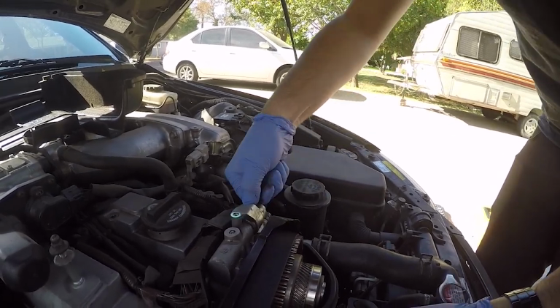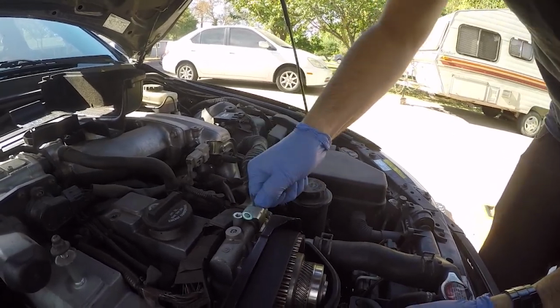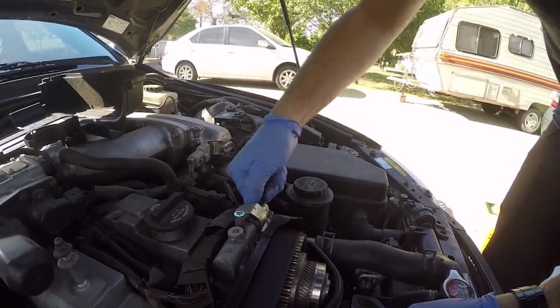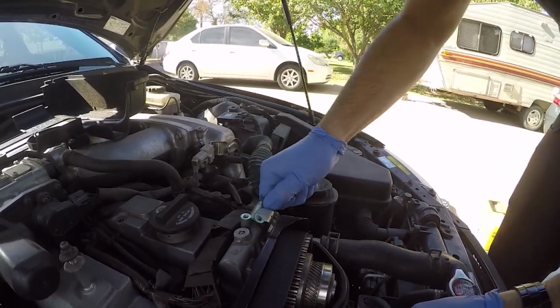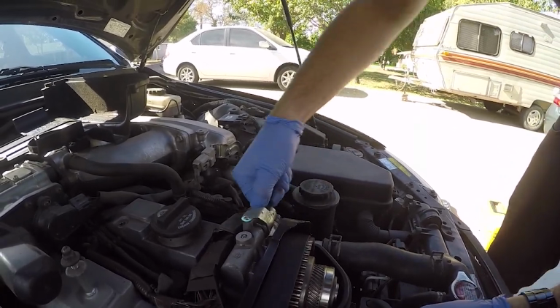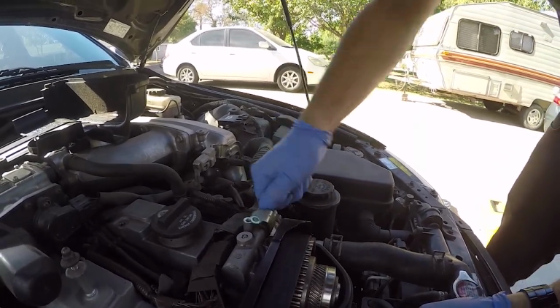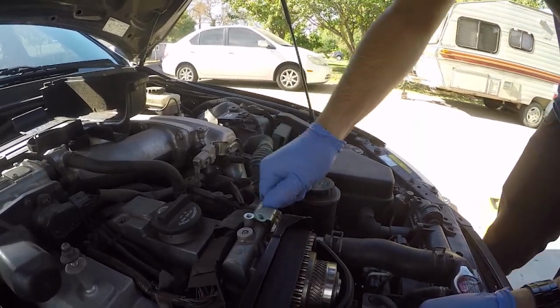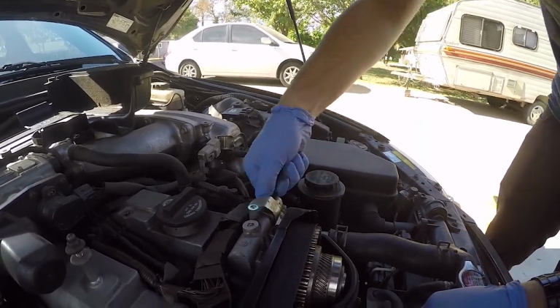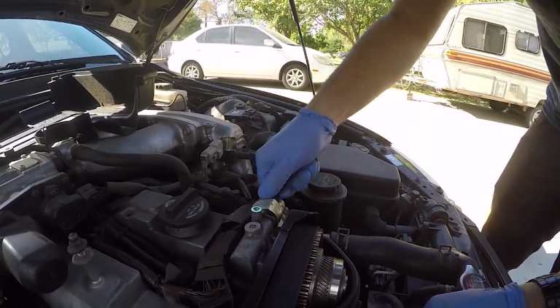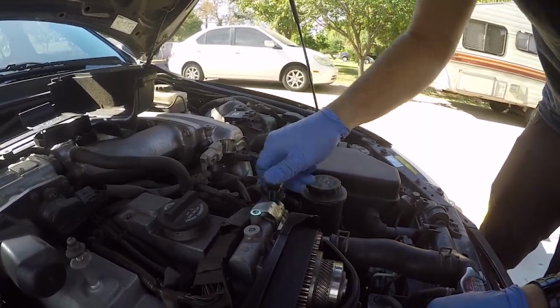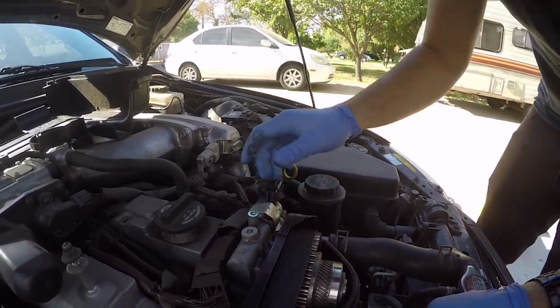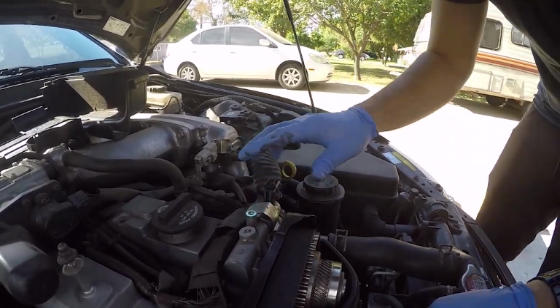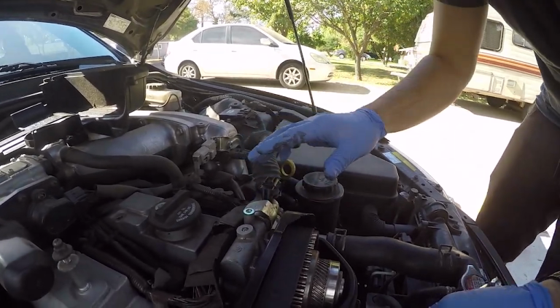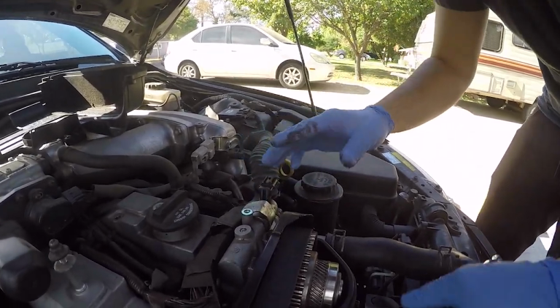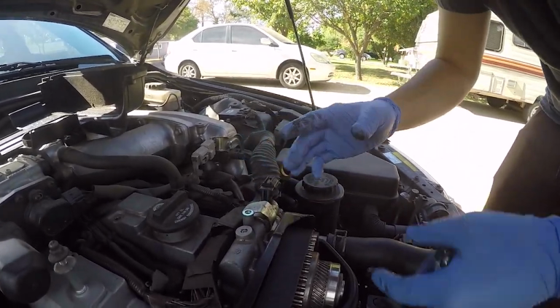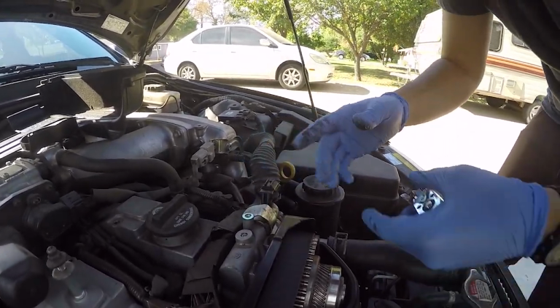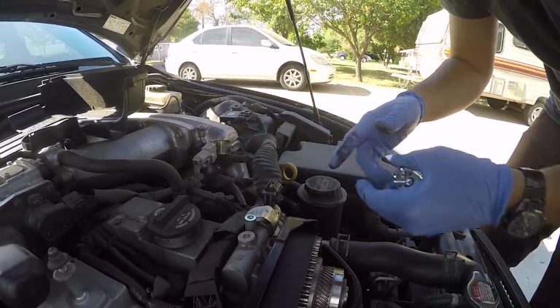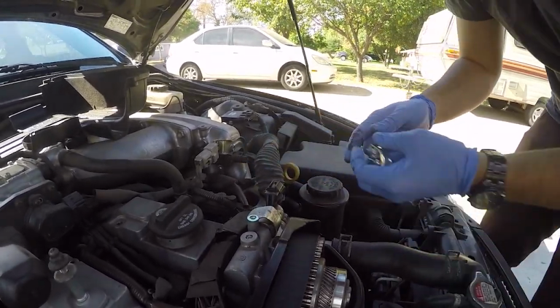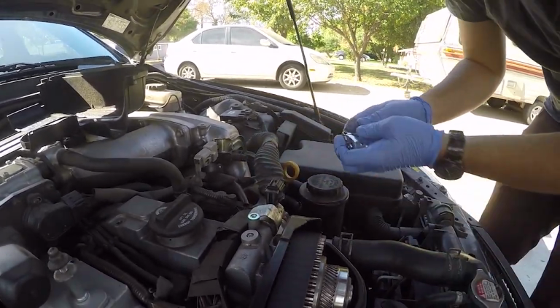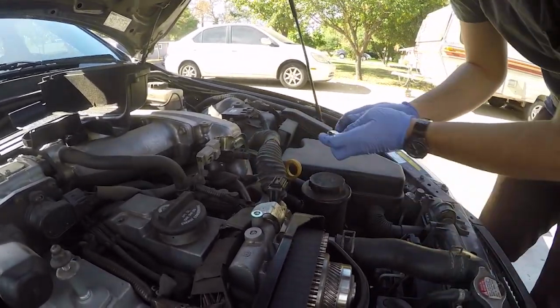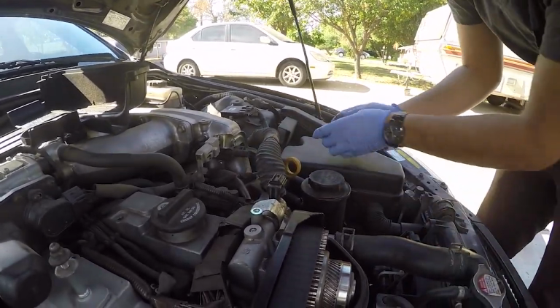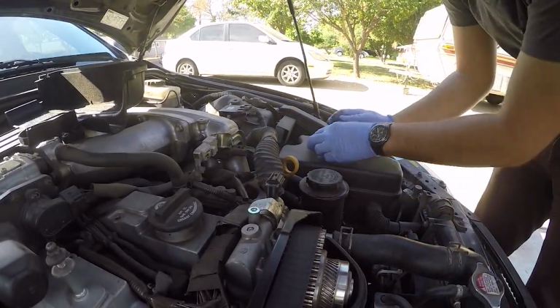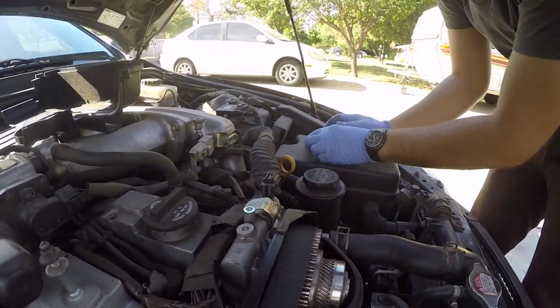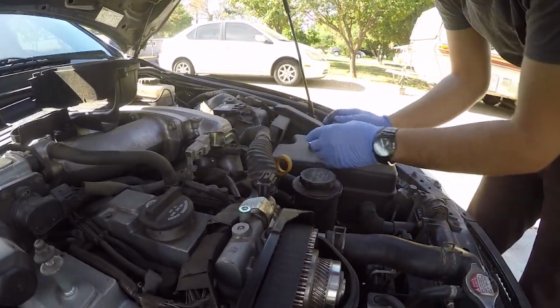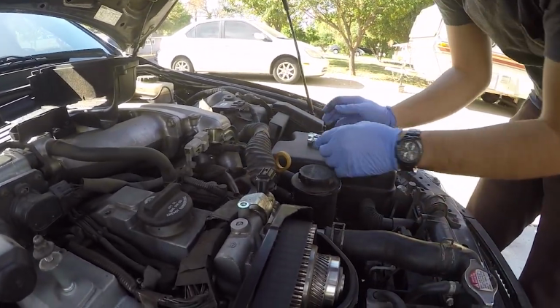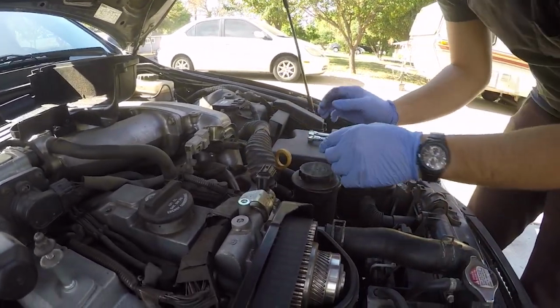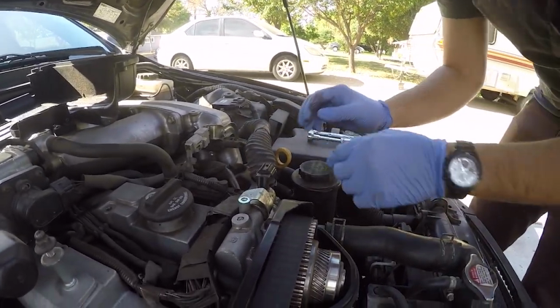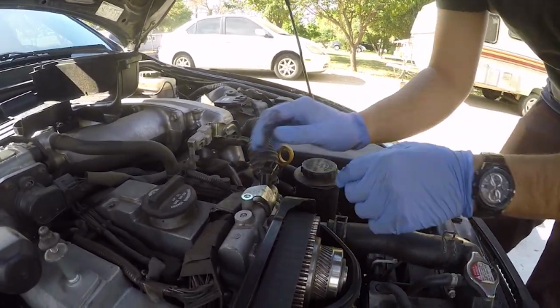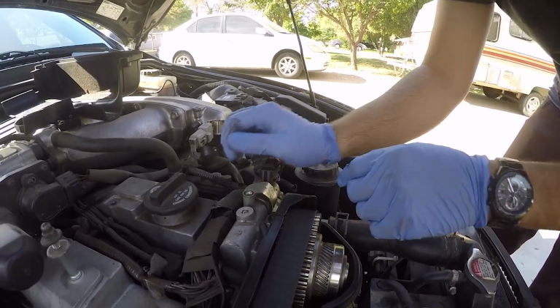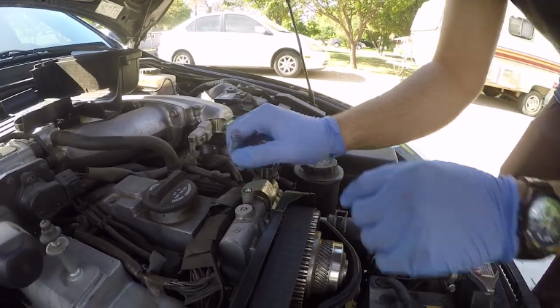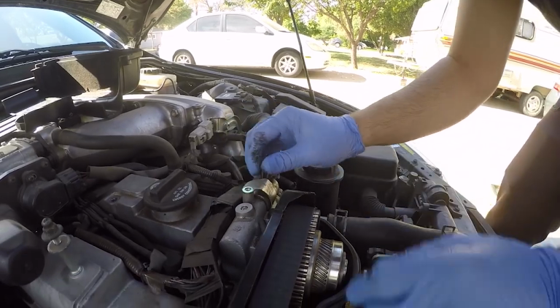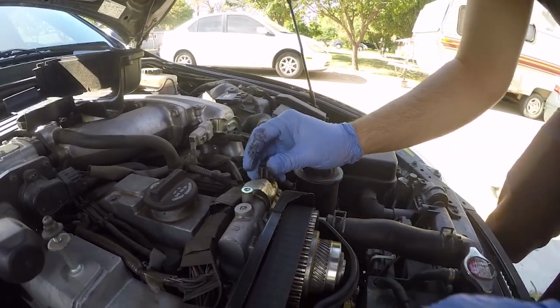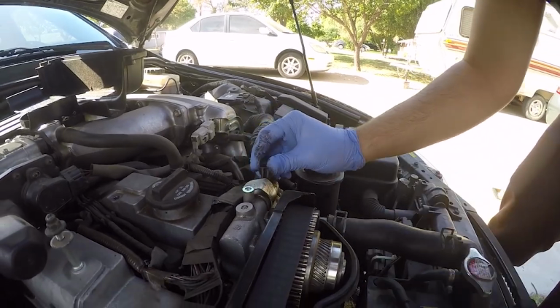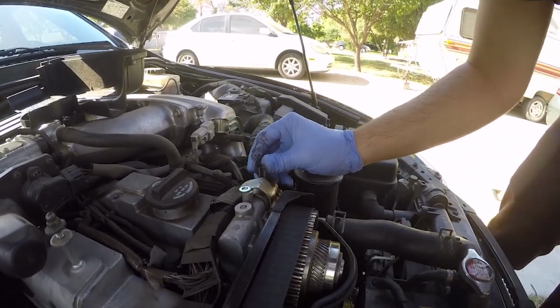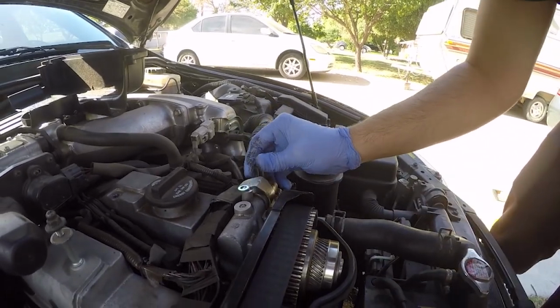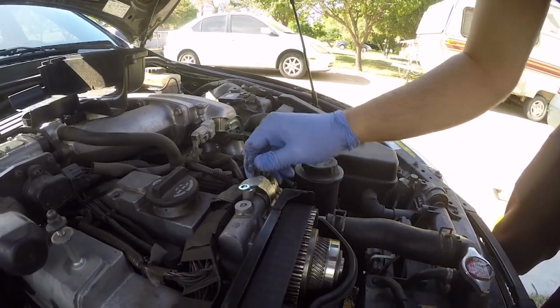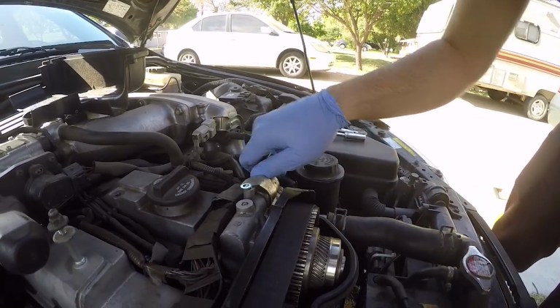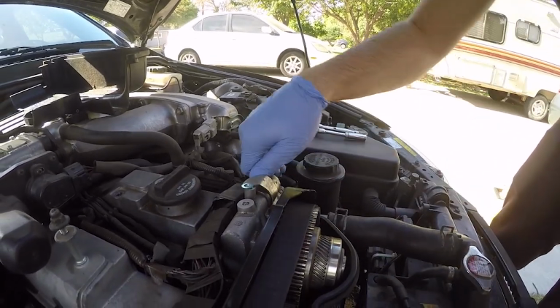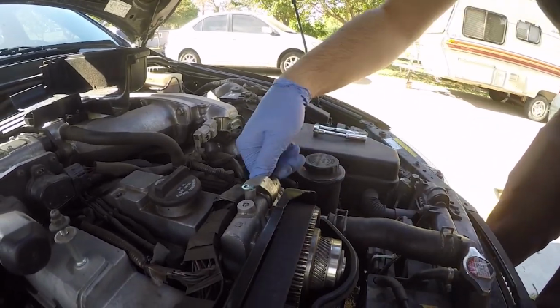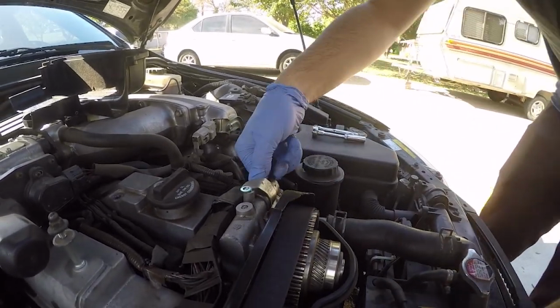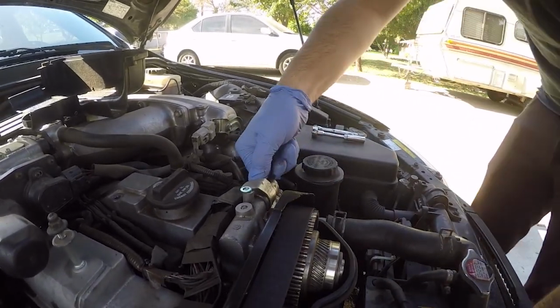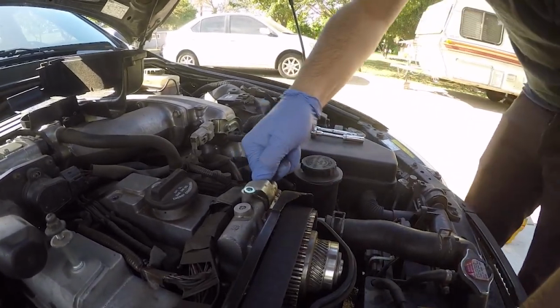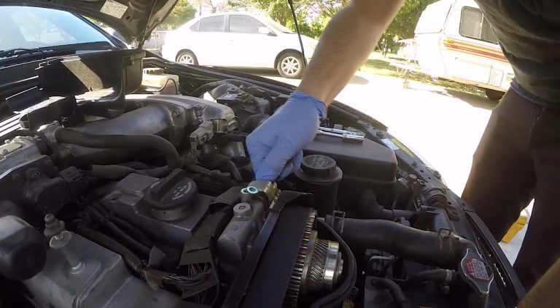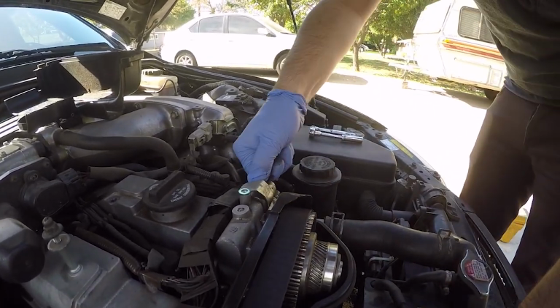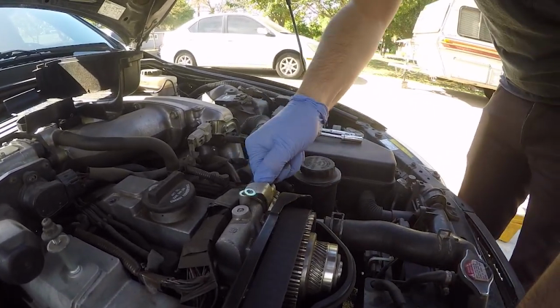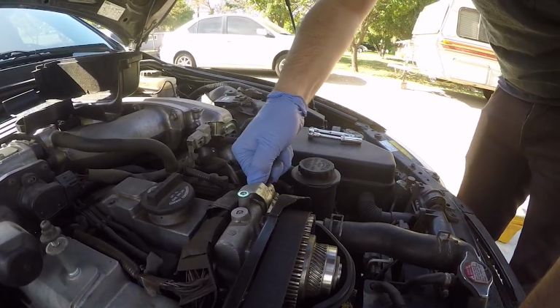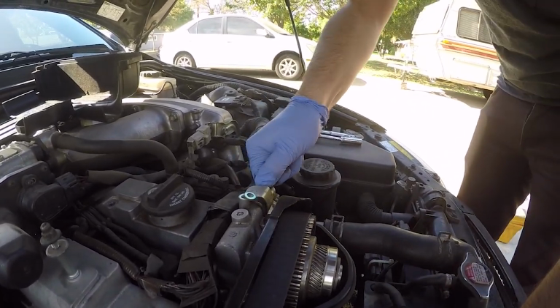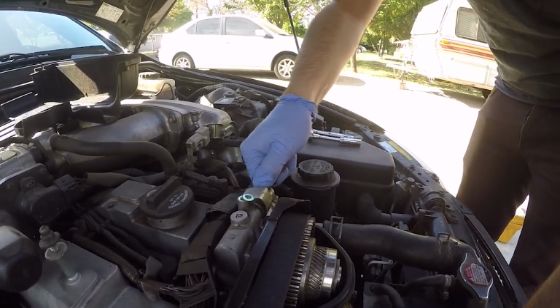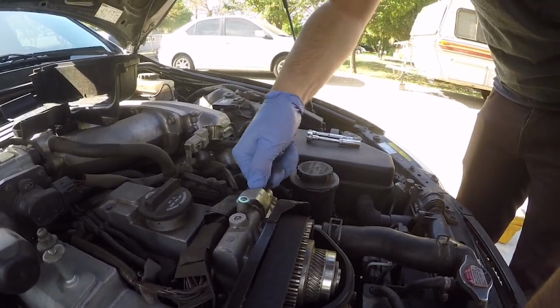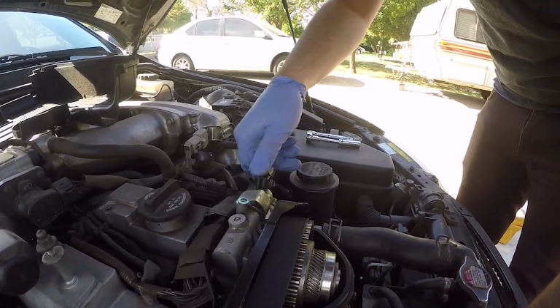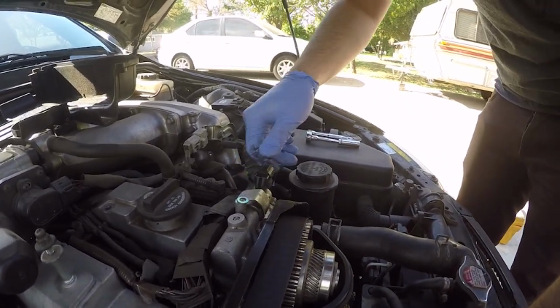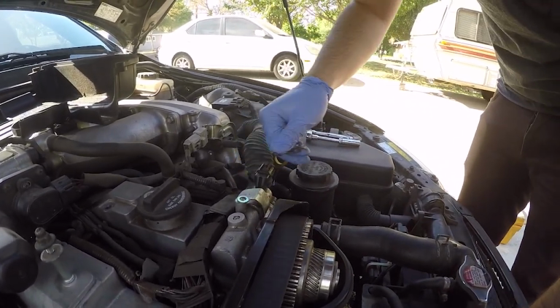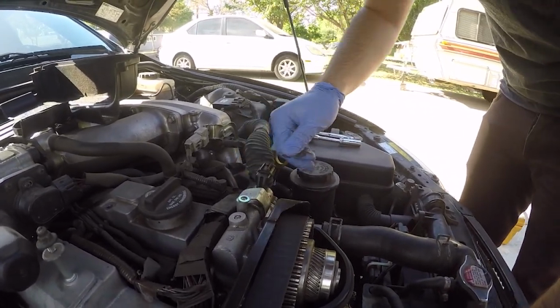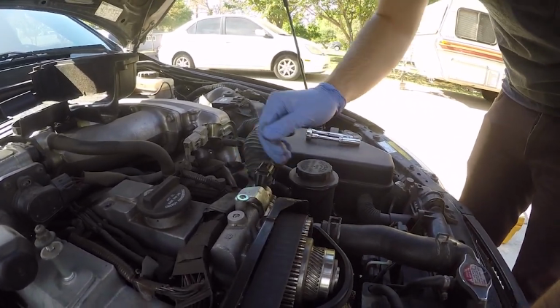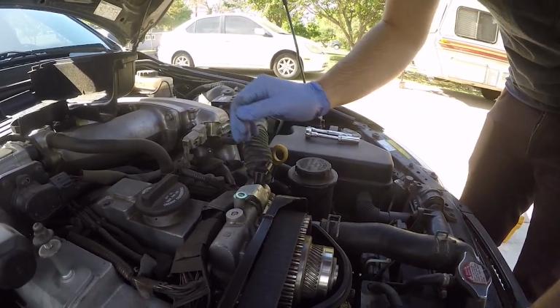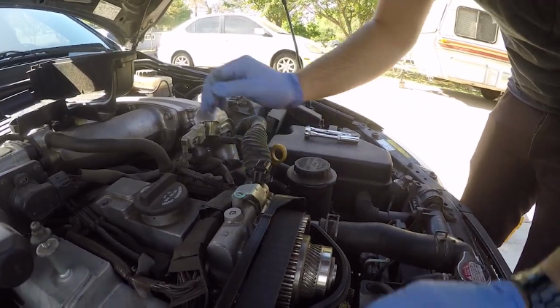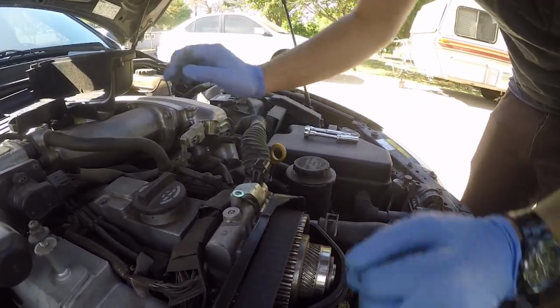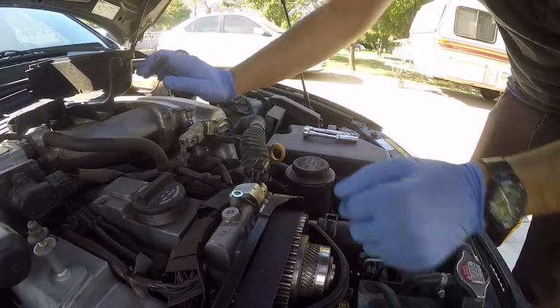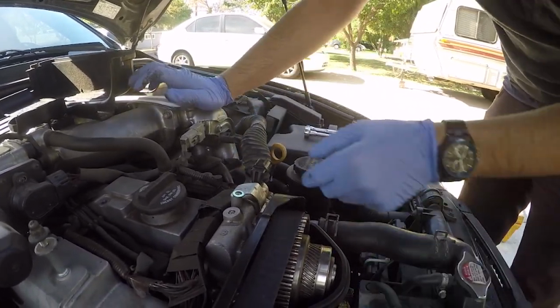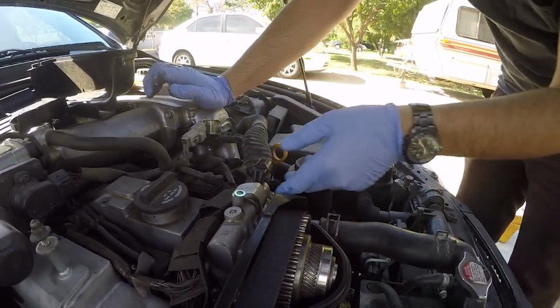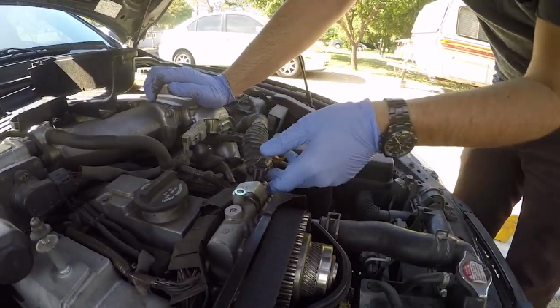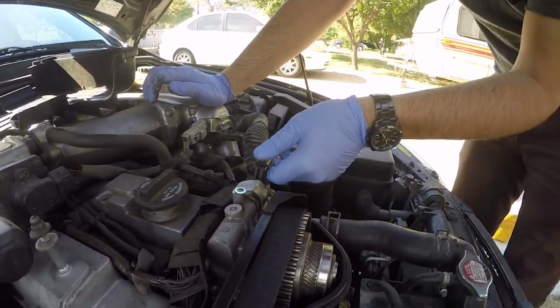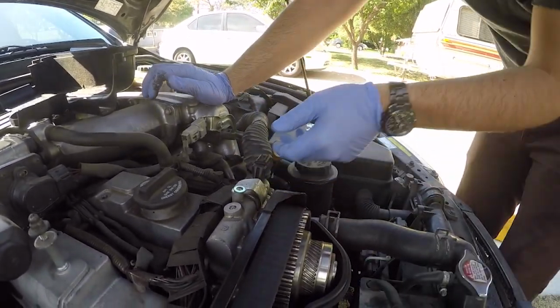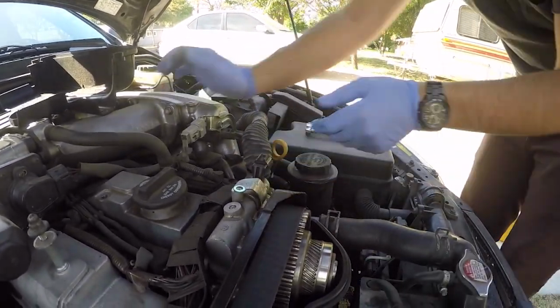My electrical connector is full of oil — there should definitely not be oil in there. That leads me to believe that the solenoid is leaking internally. There is a rubber gasket in there, and this engine has over 220,000 miles on it.